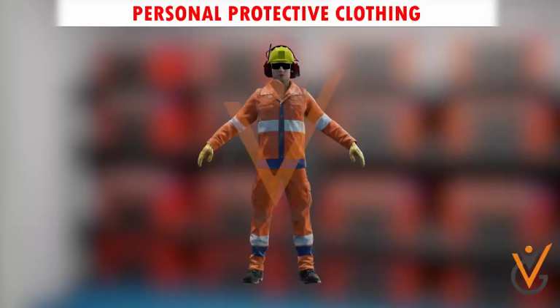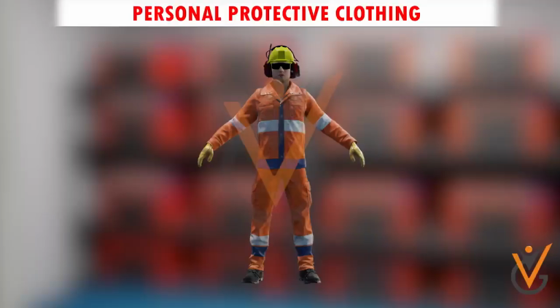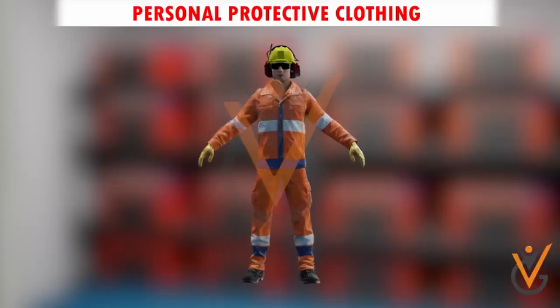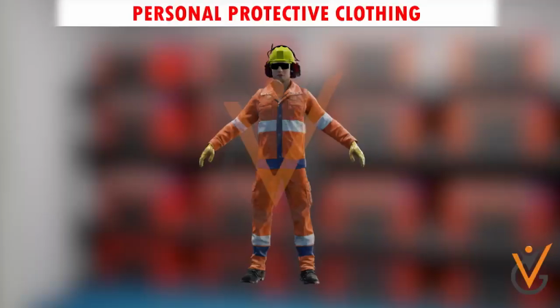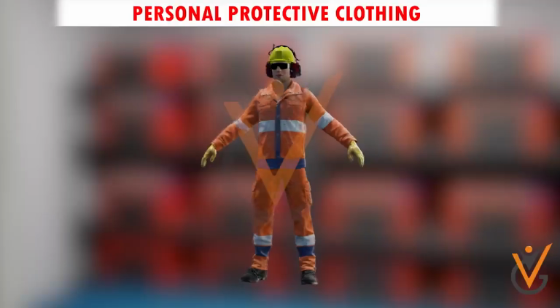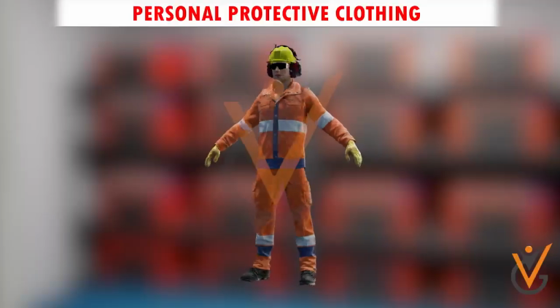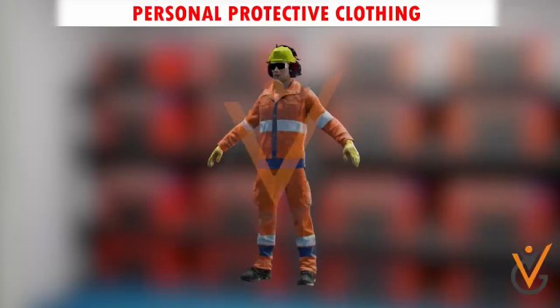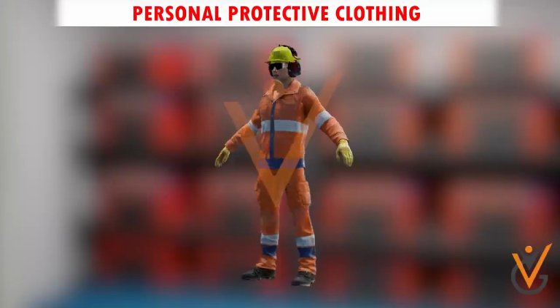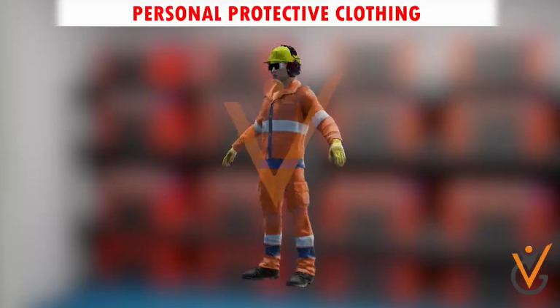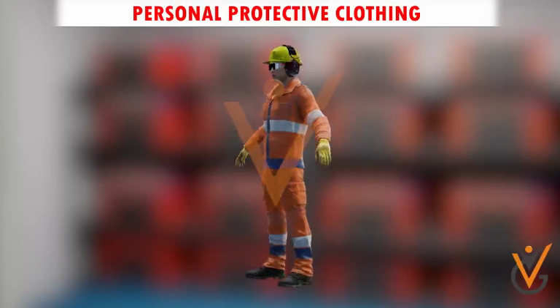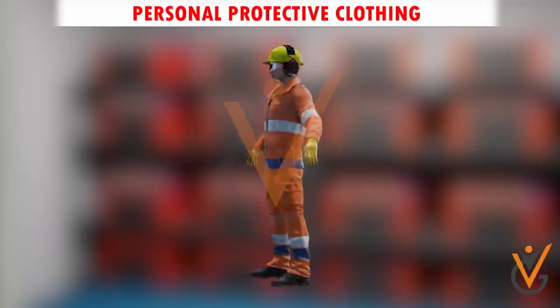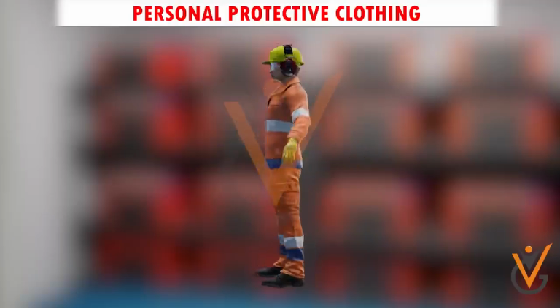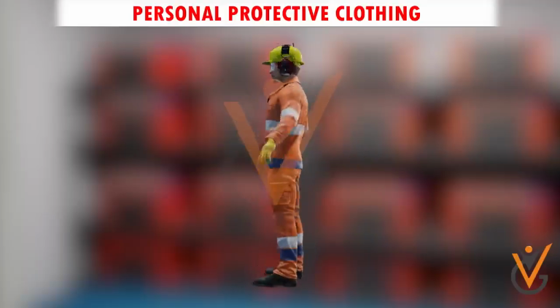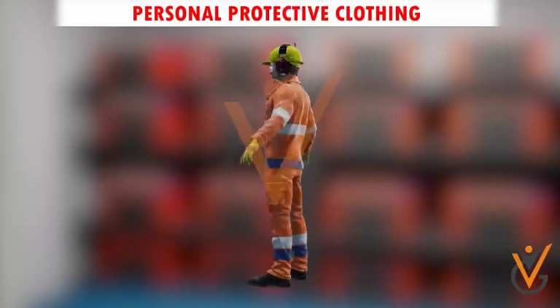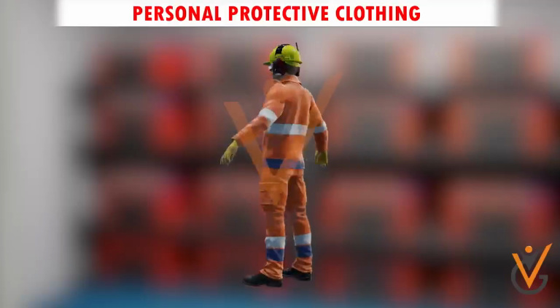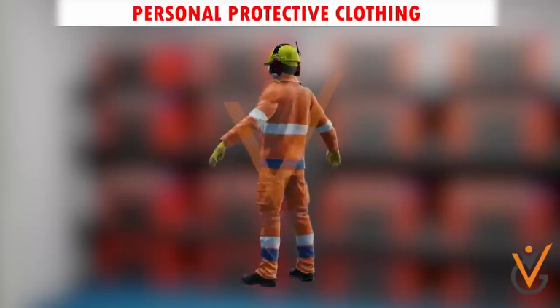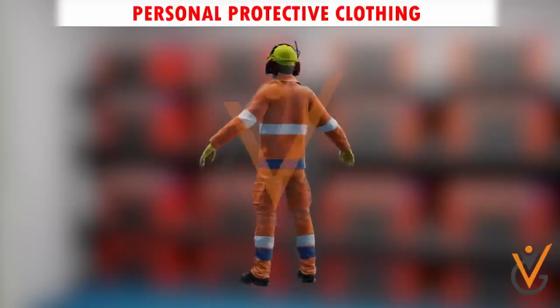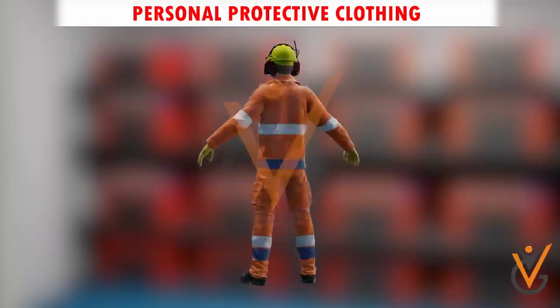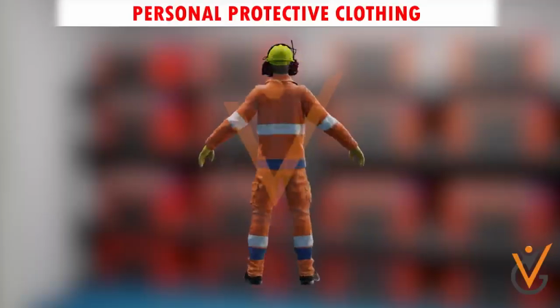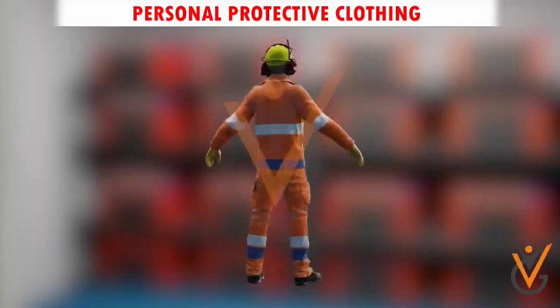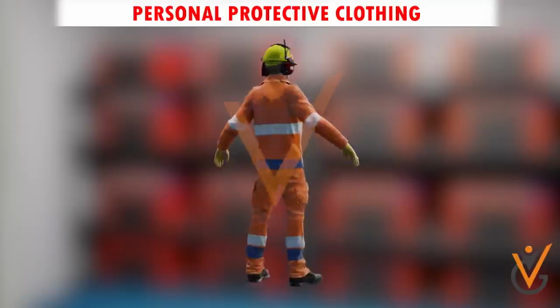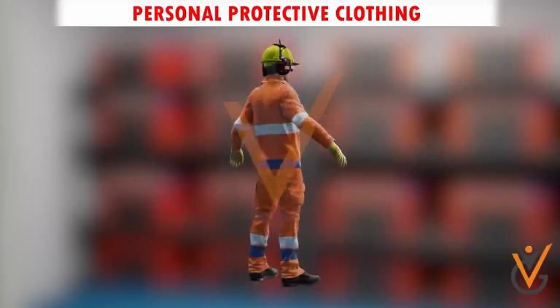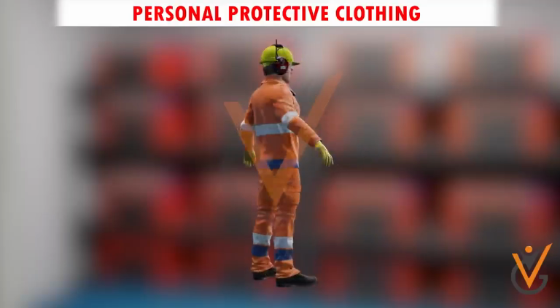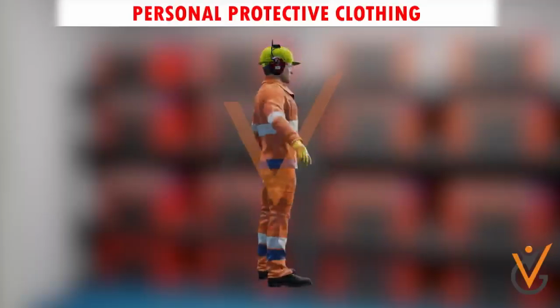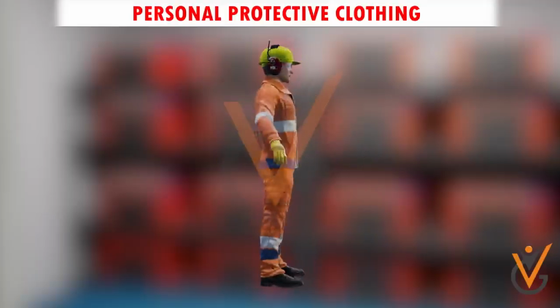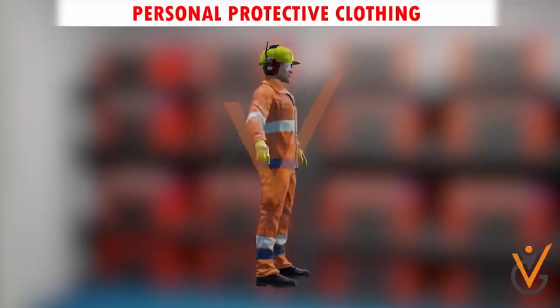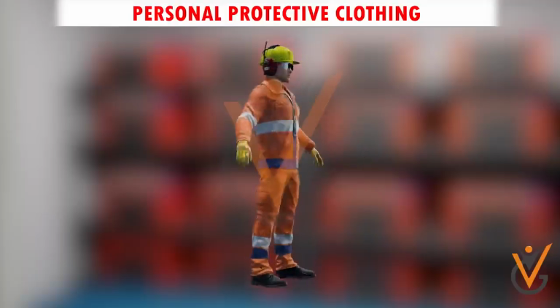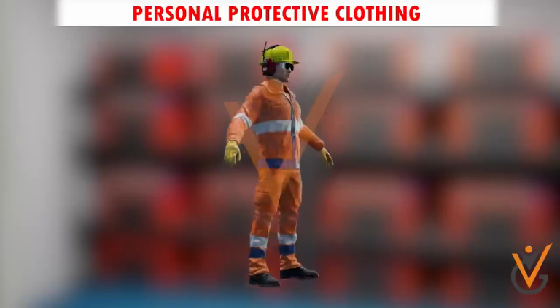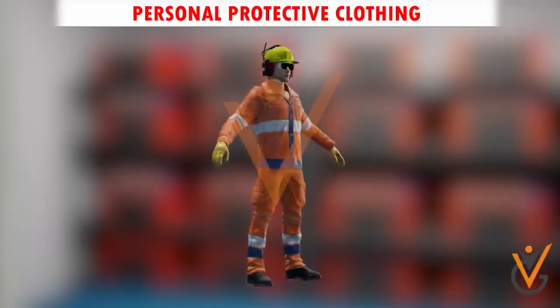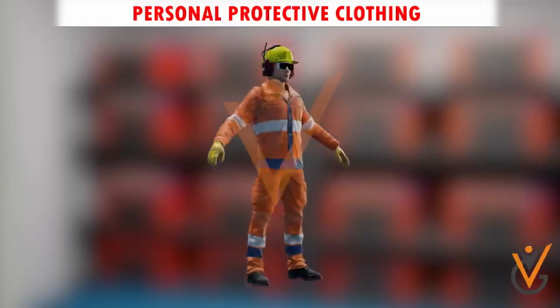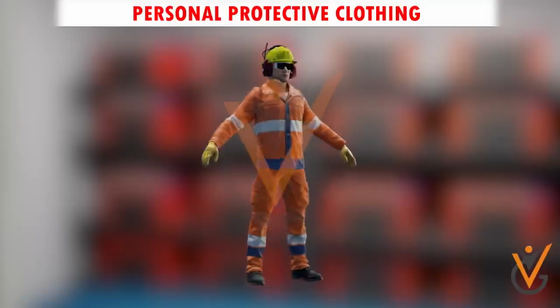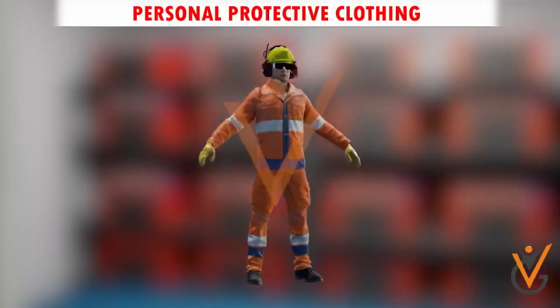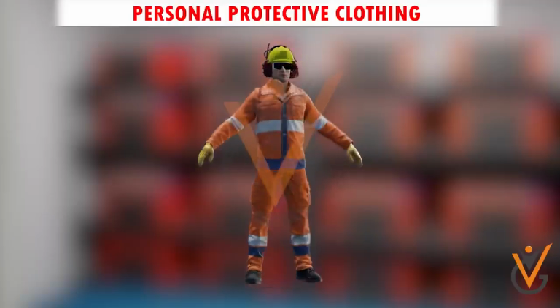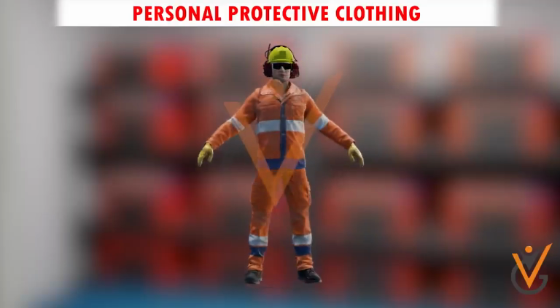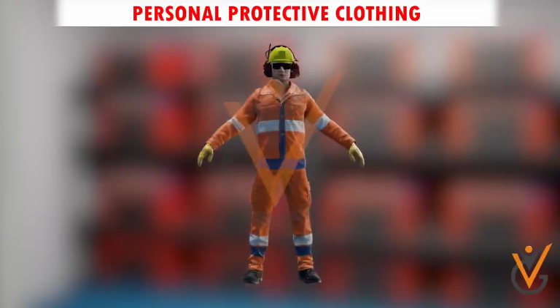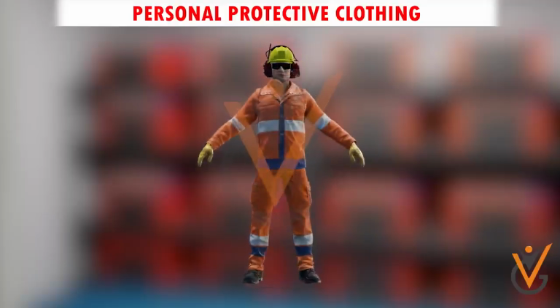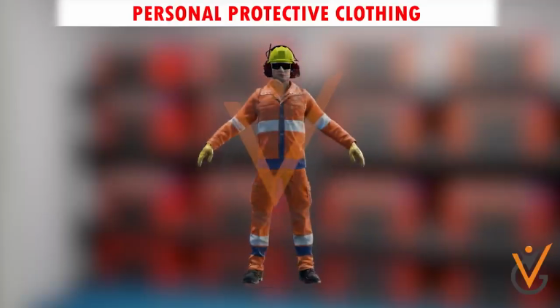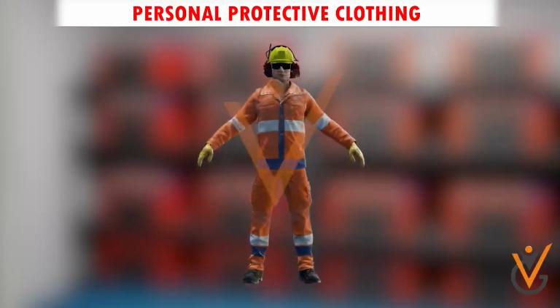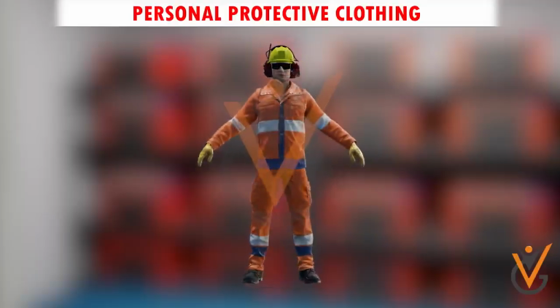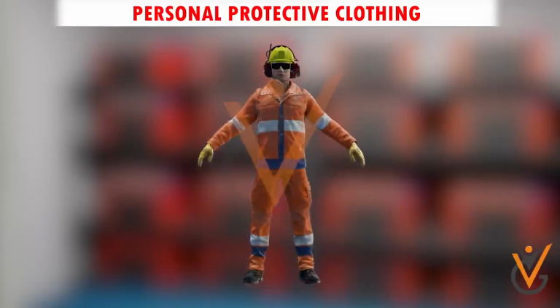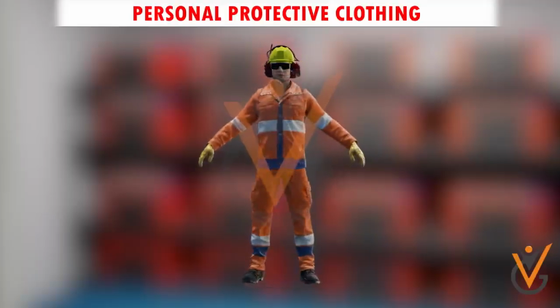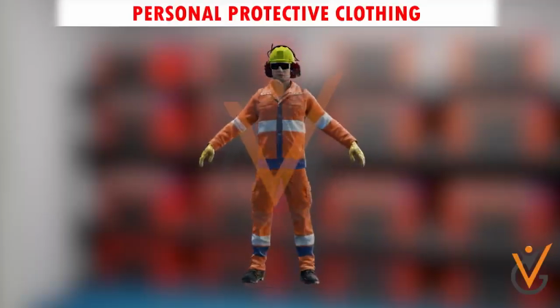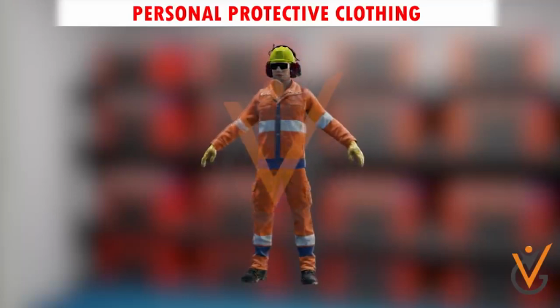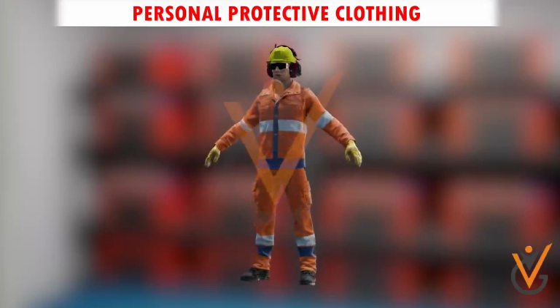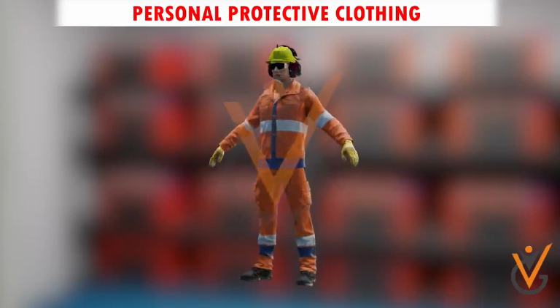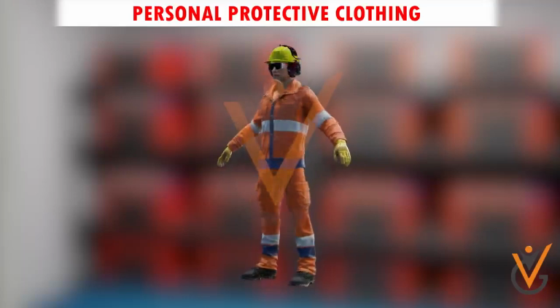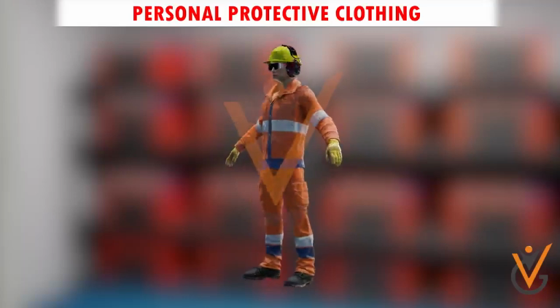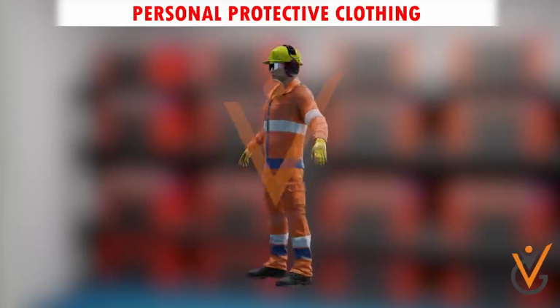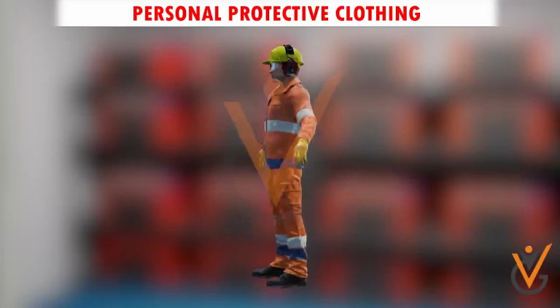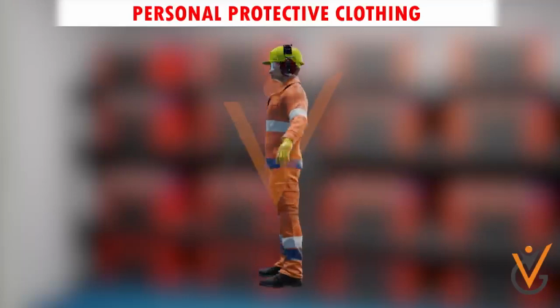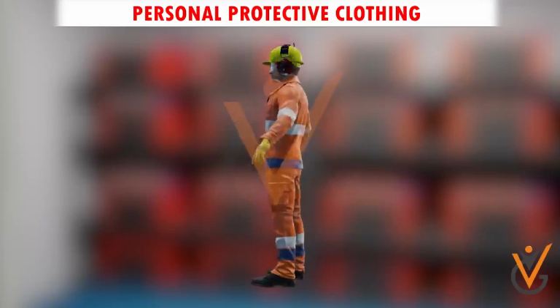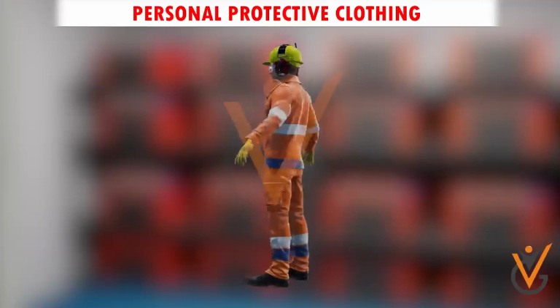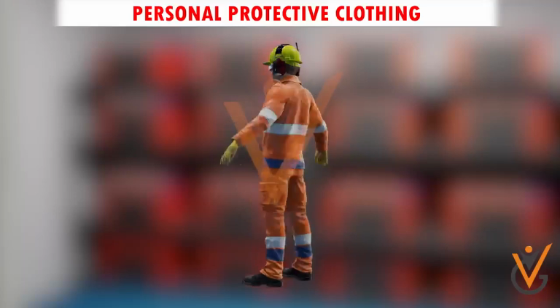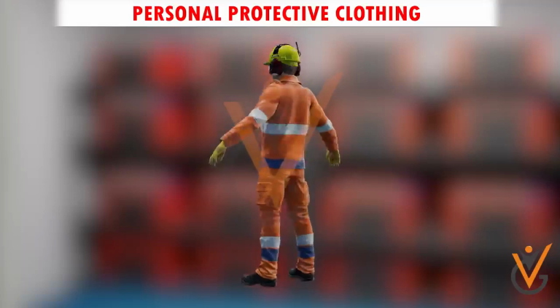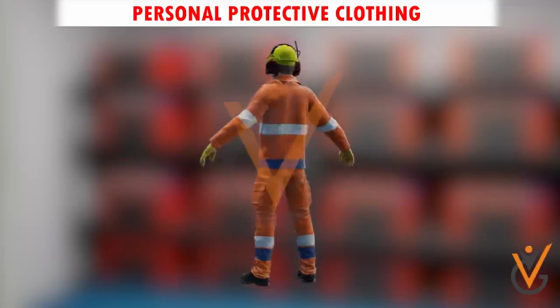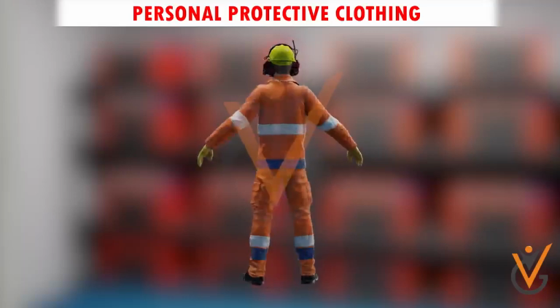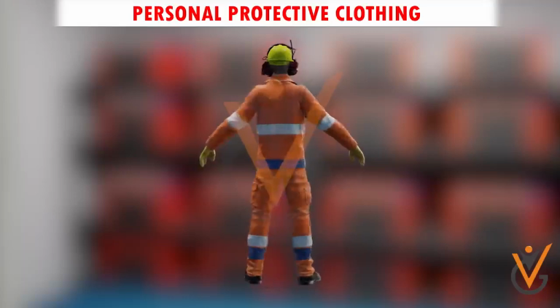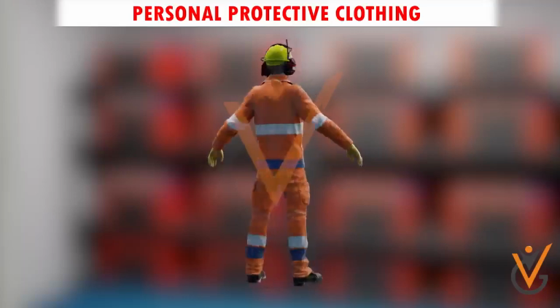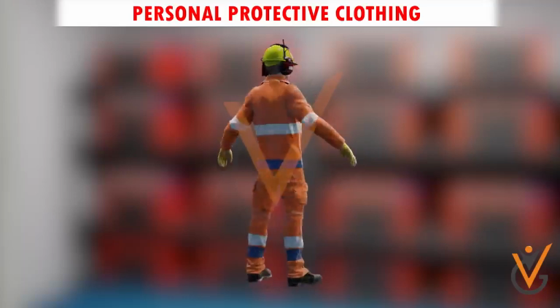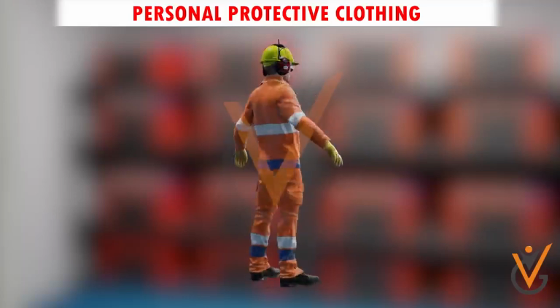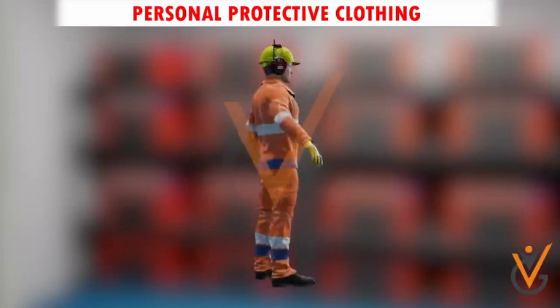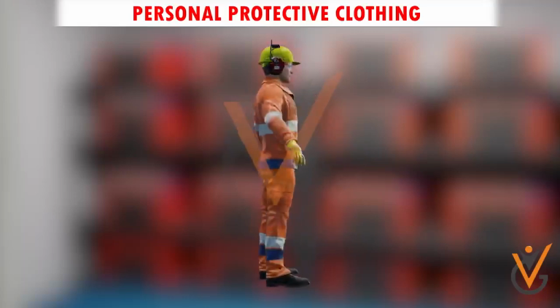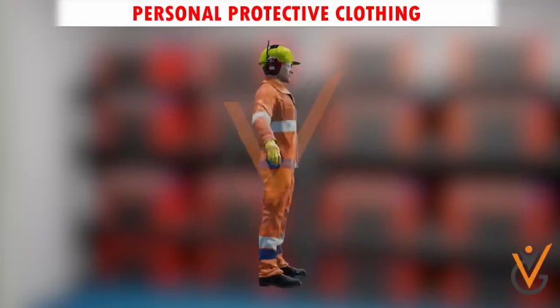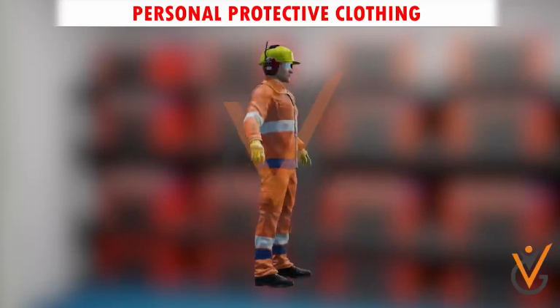Personal protective clothing such as goggles, rubber gloves, and appropriate boiler suits must be worn when handling batteries.